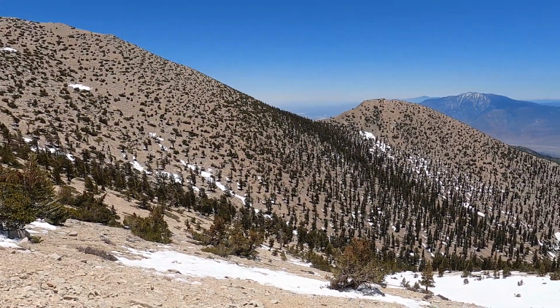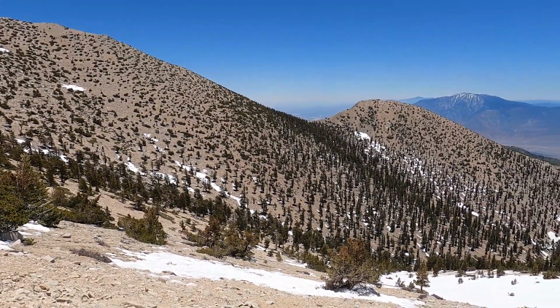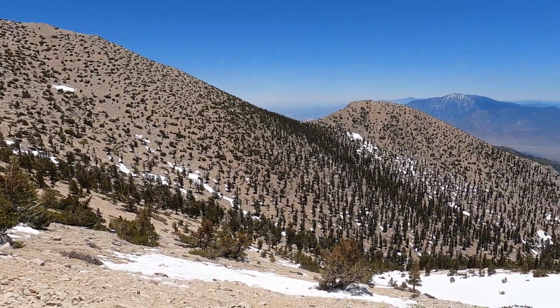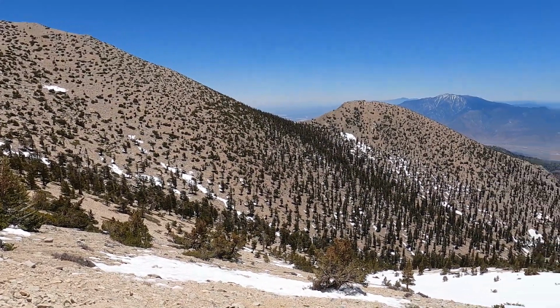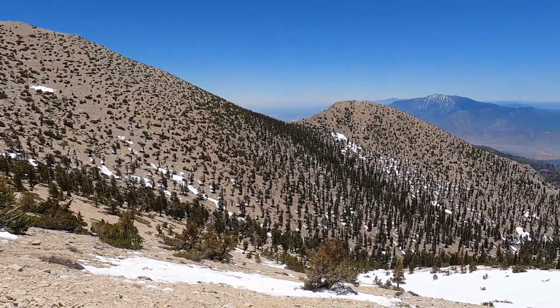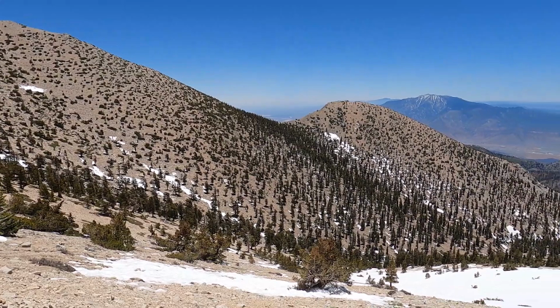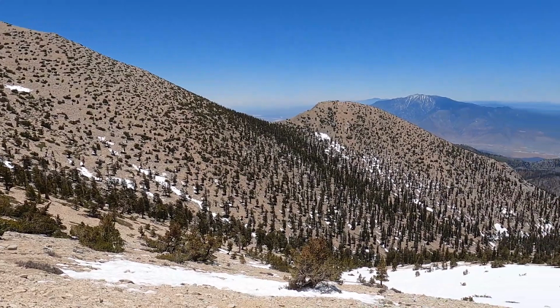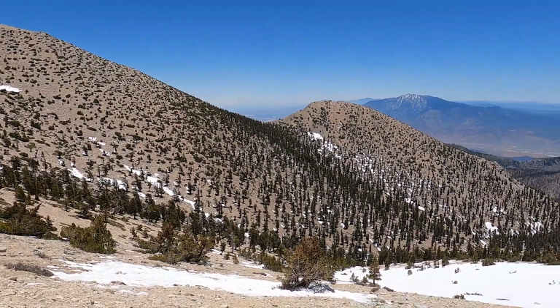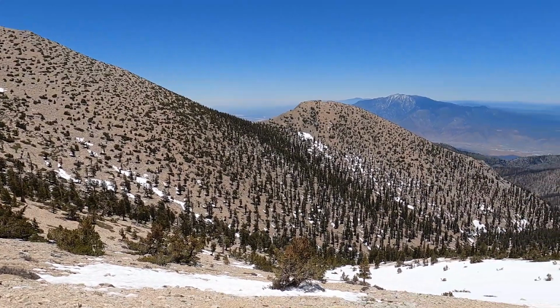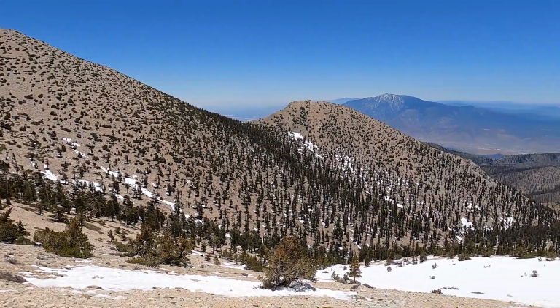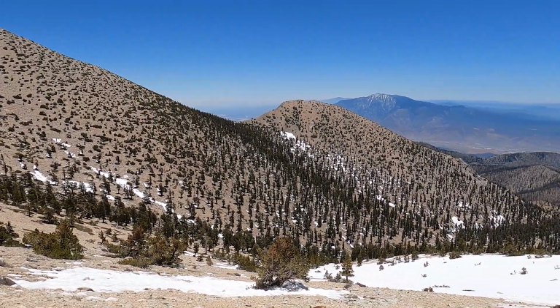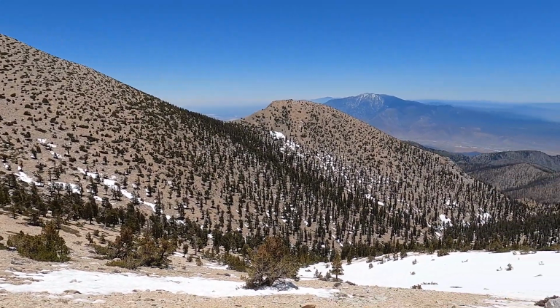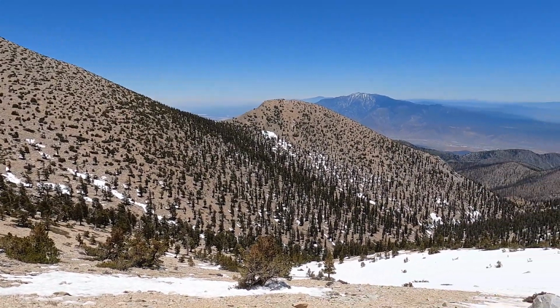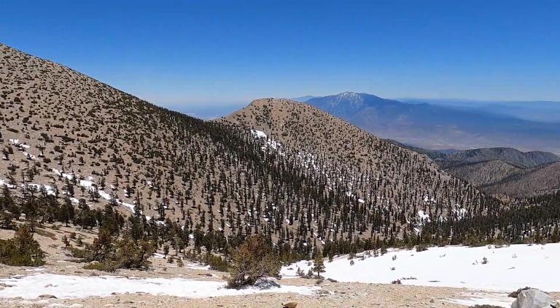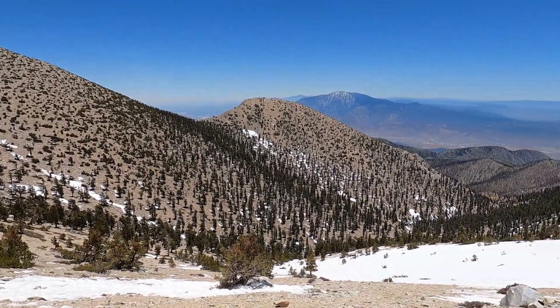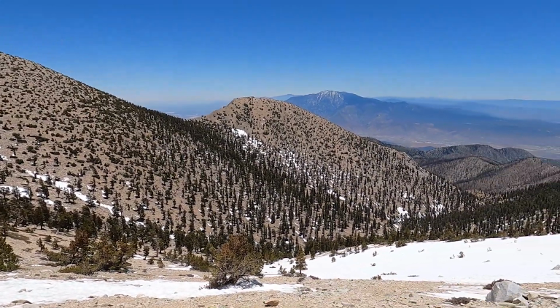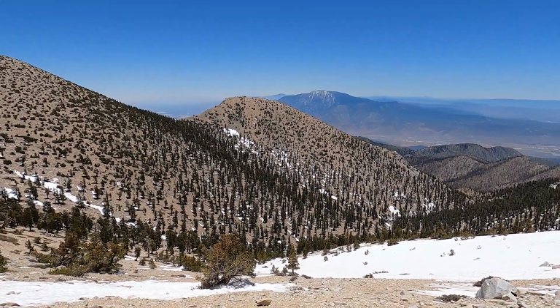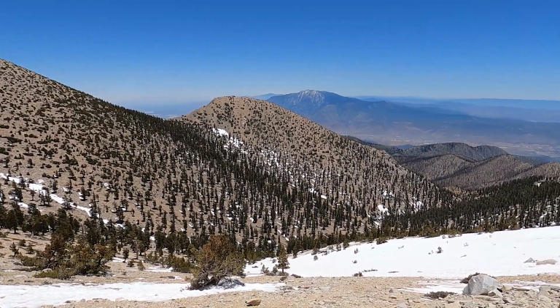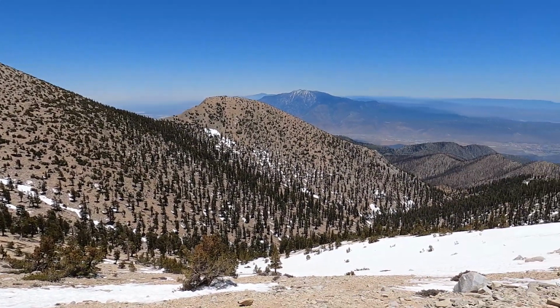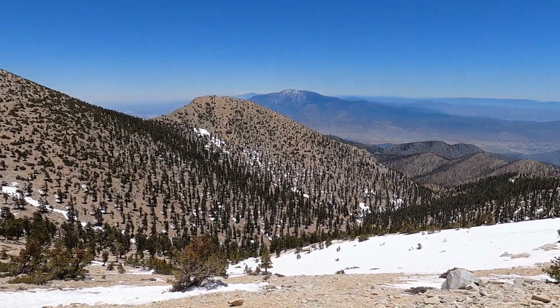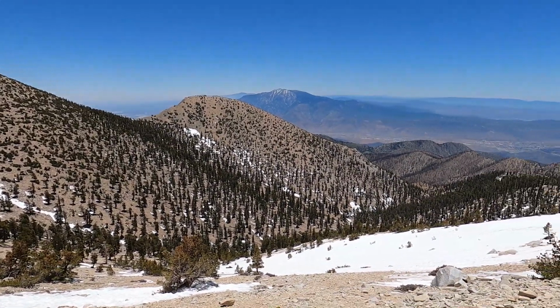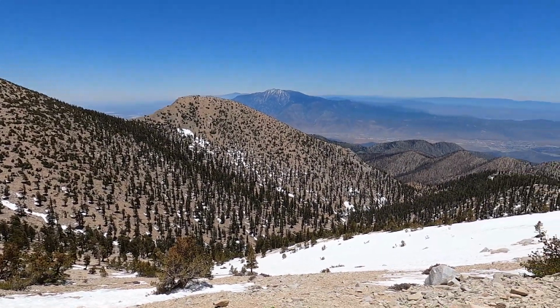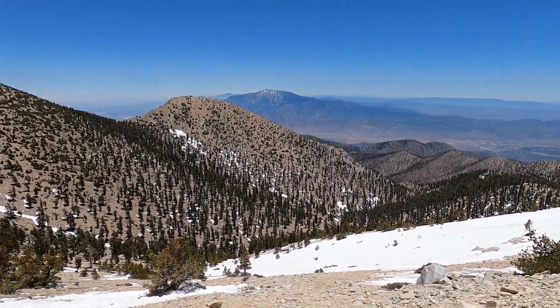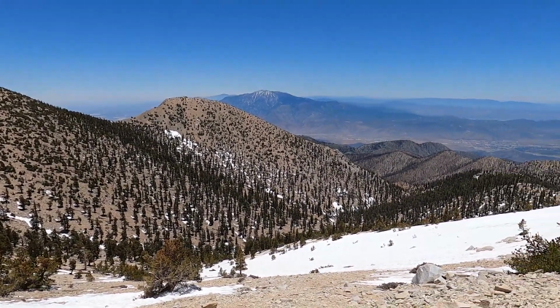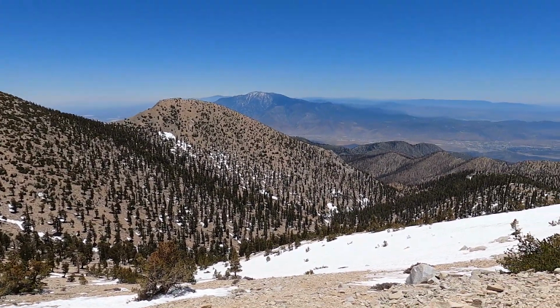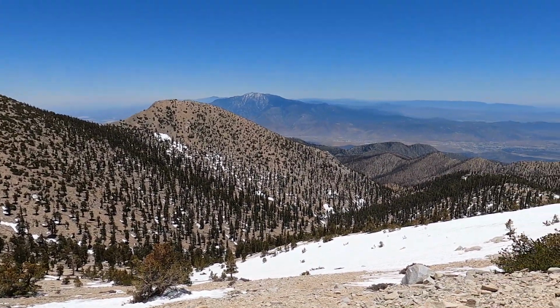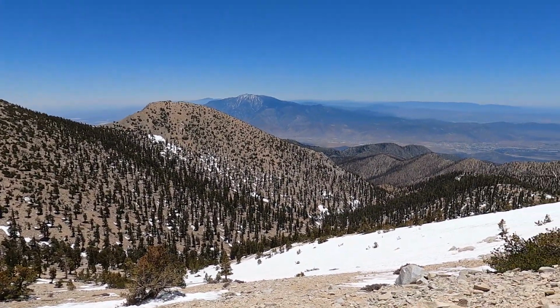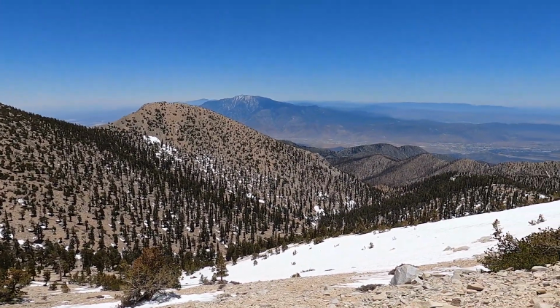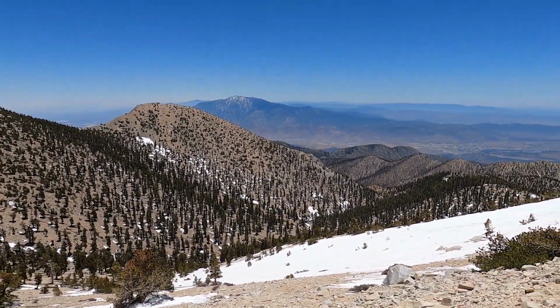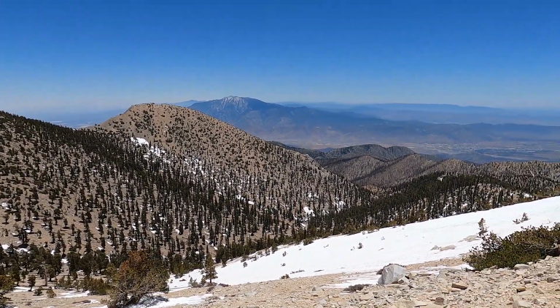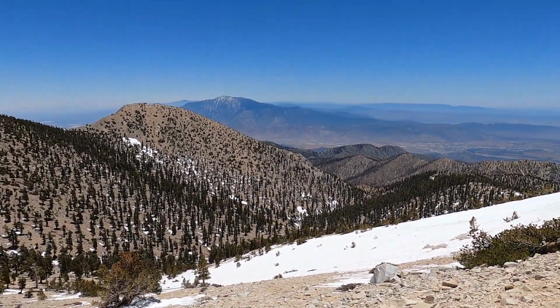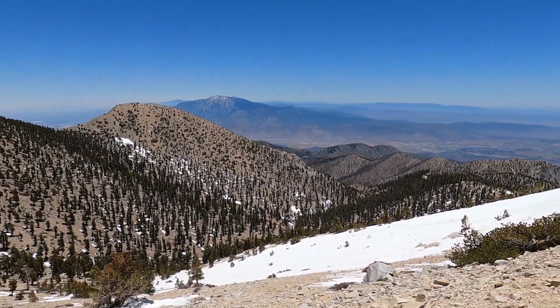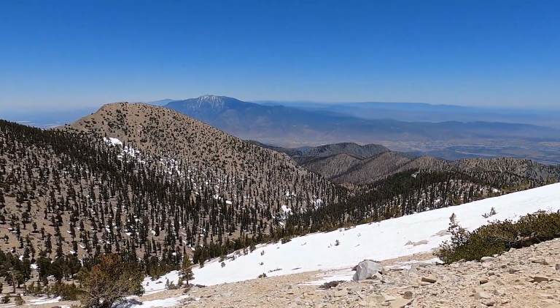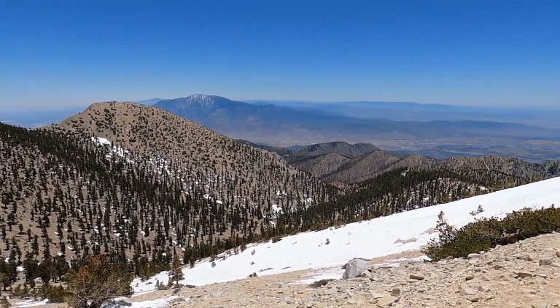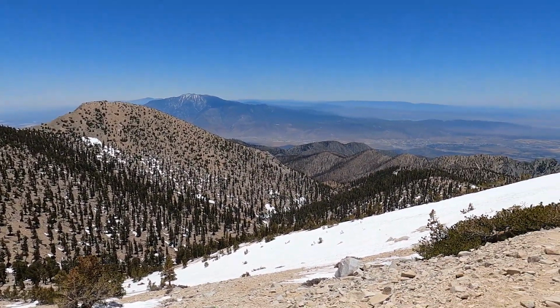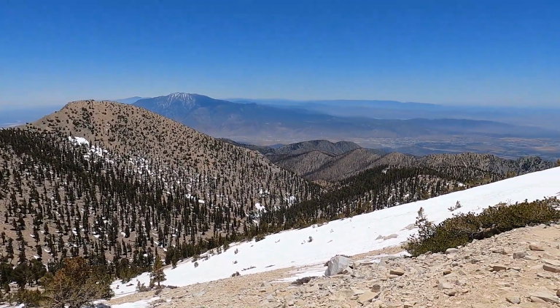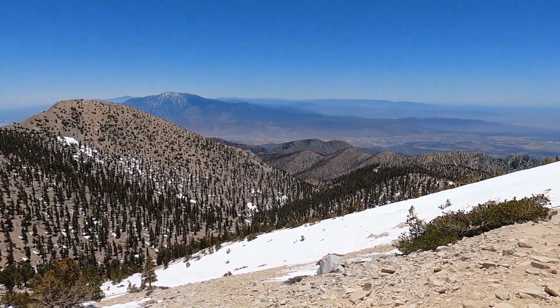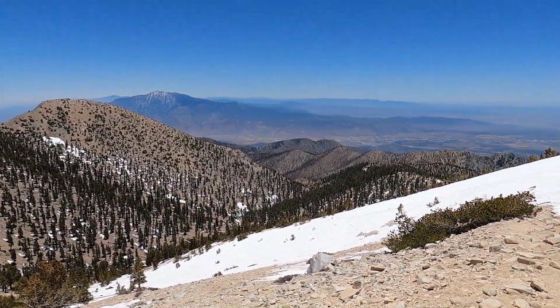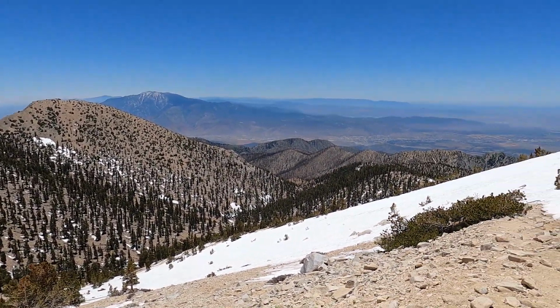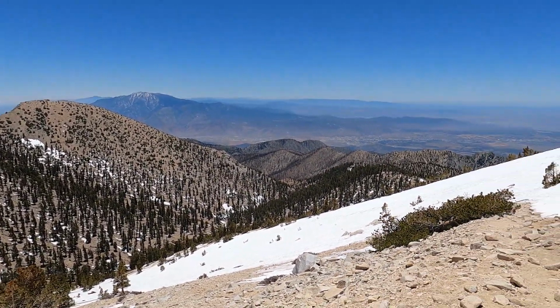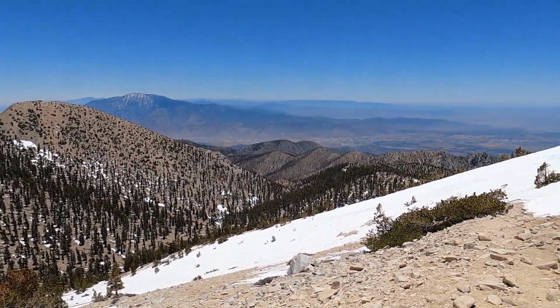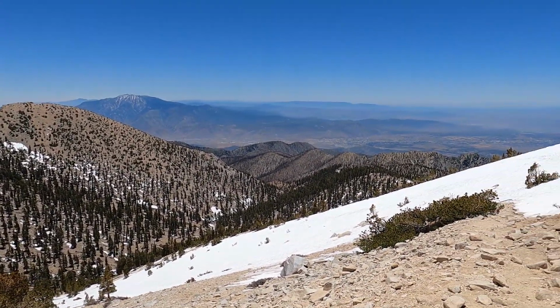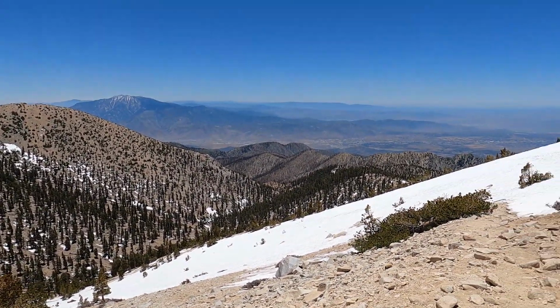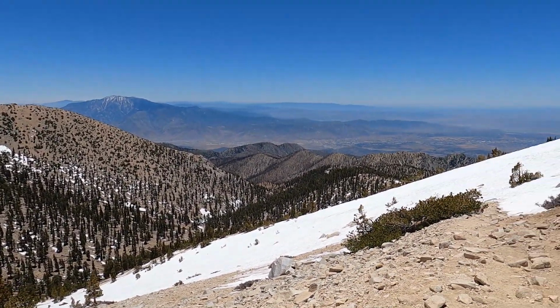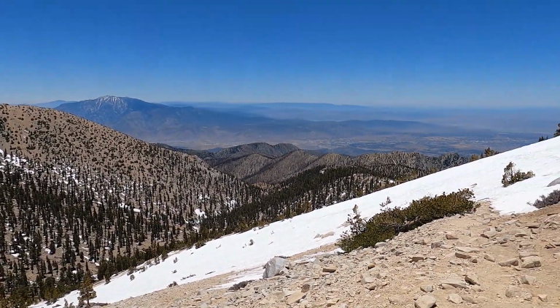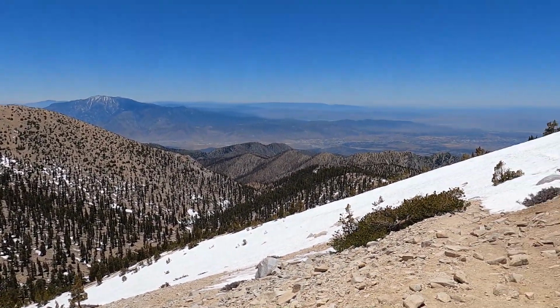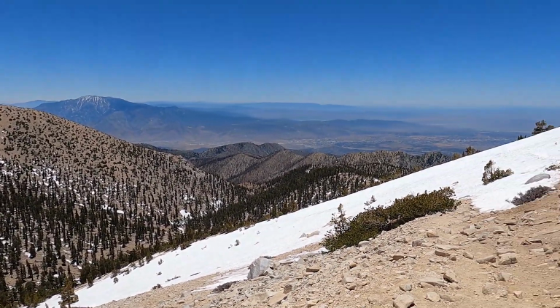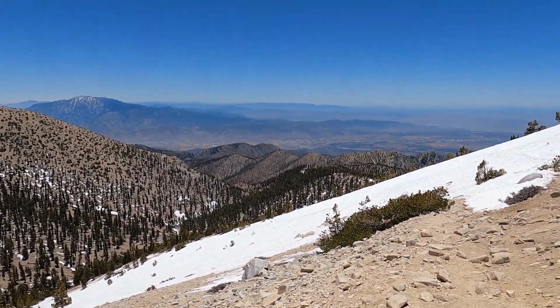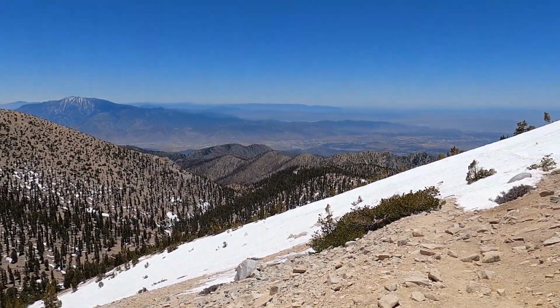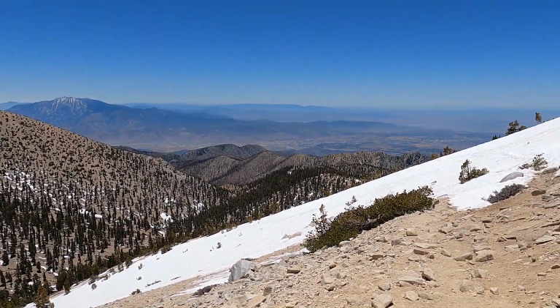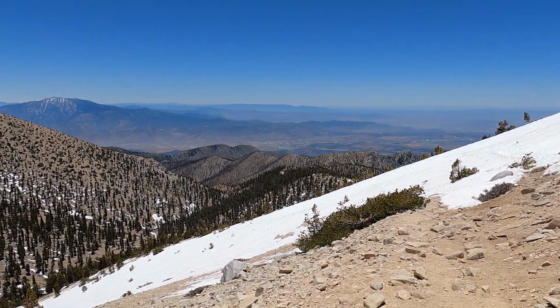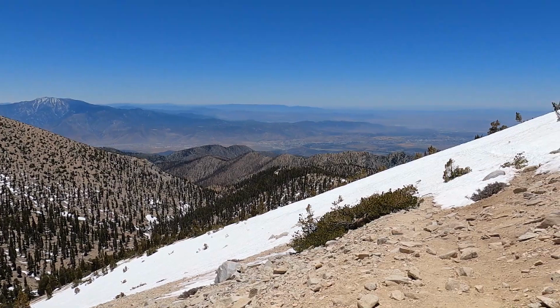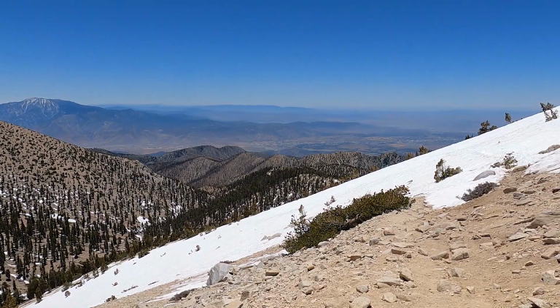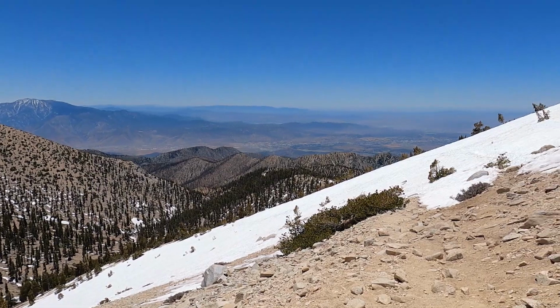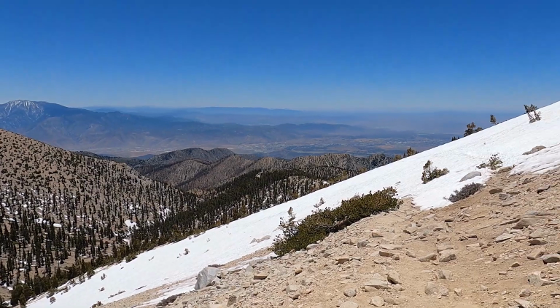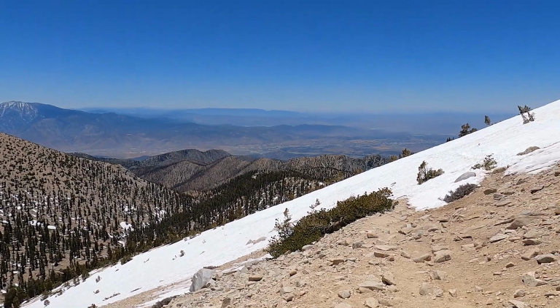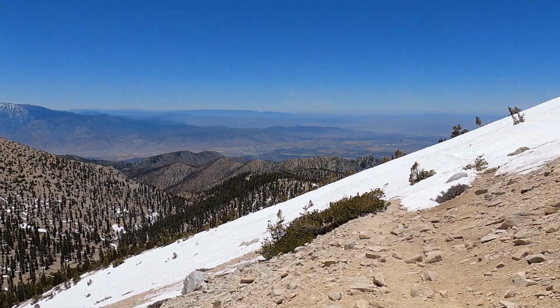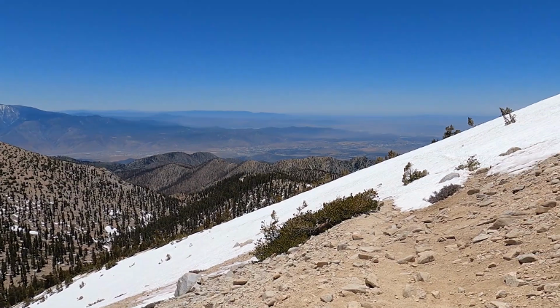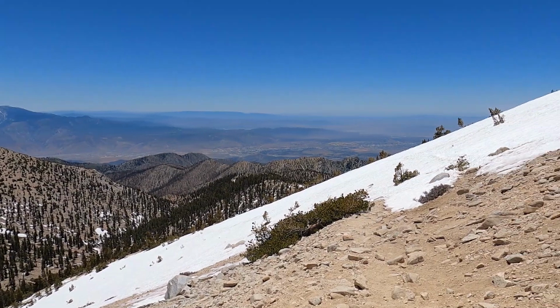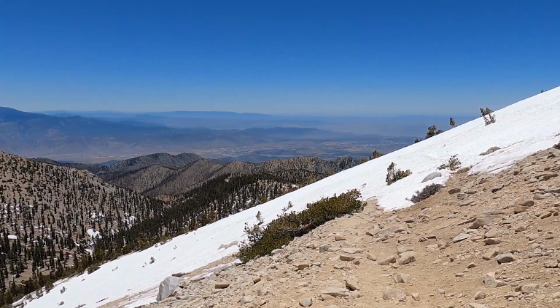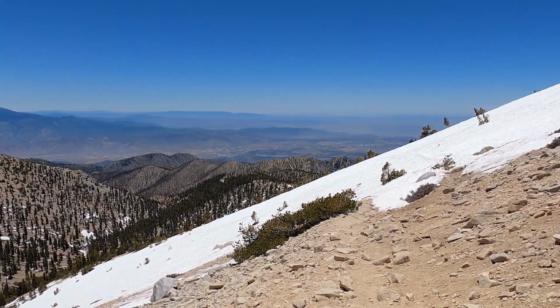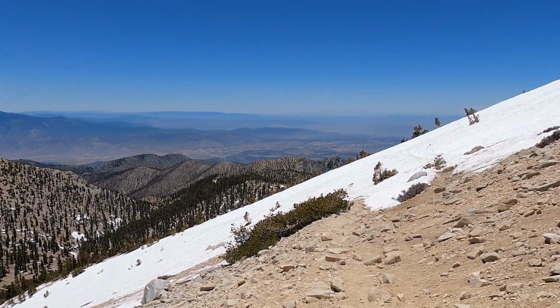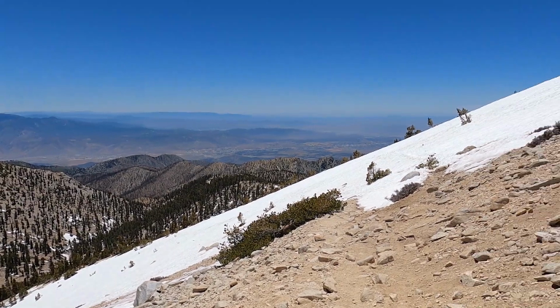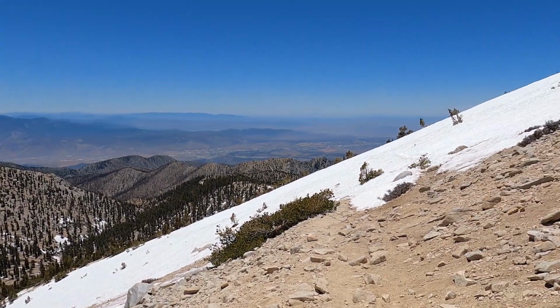I'm on my way back down now, about to hit the snow part of the traverse.